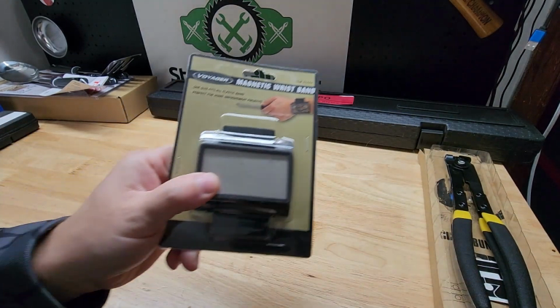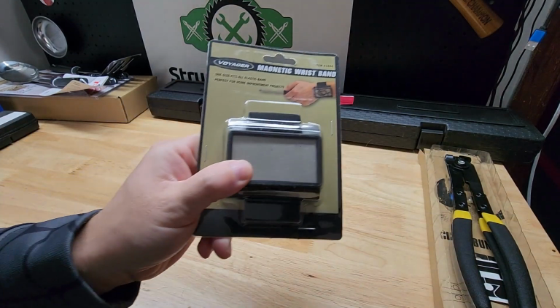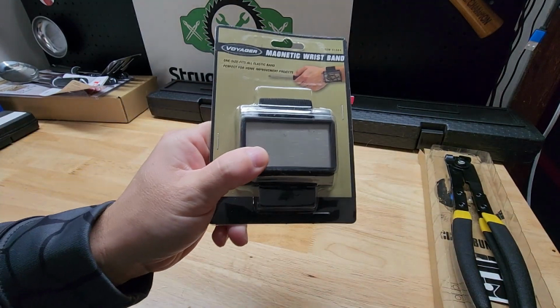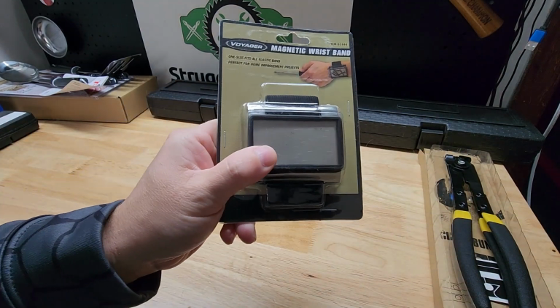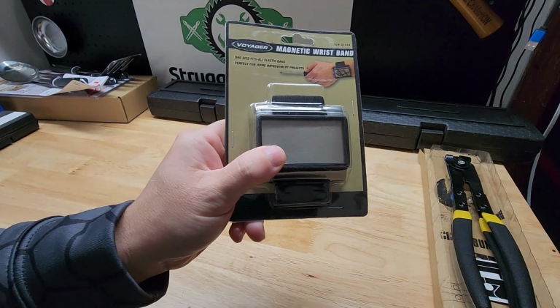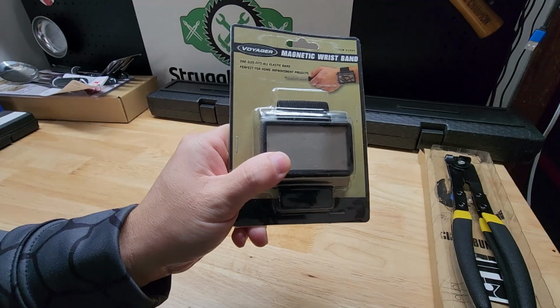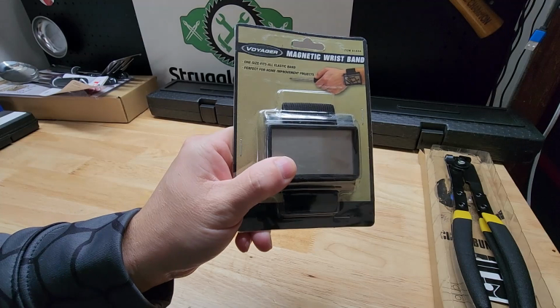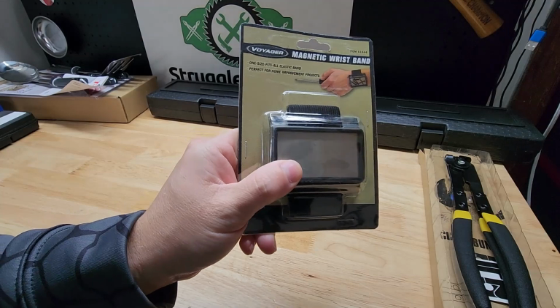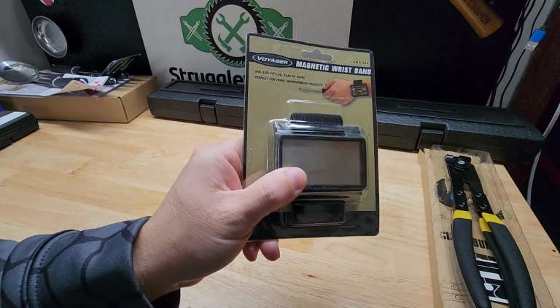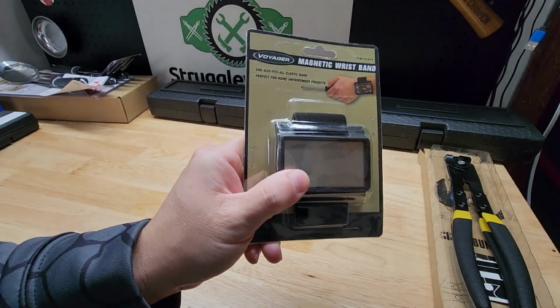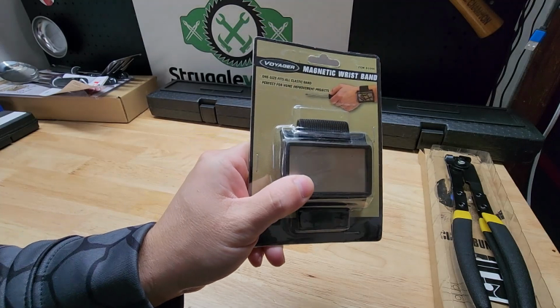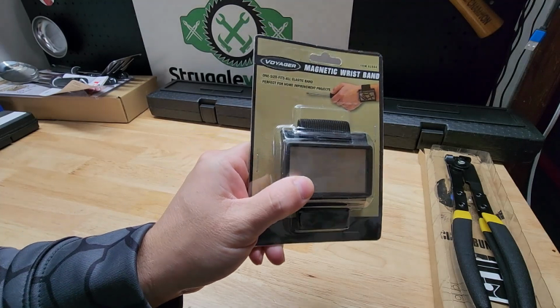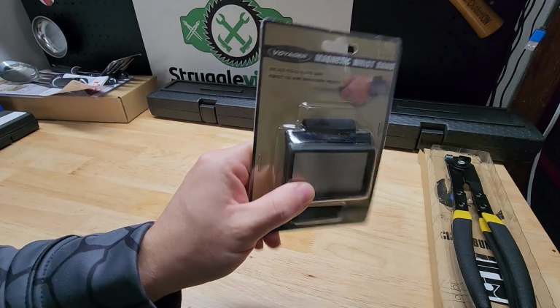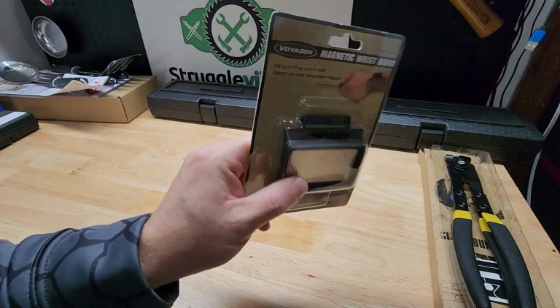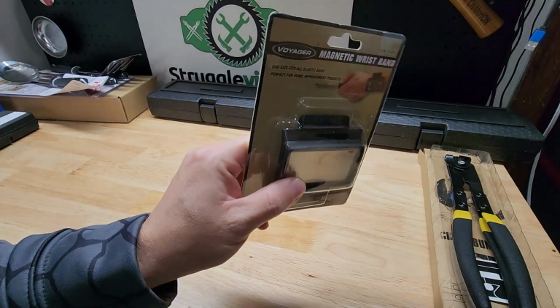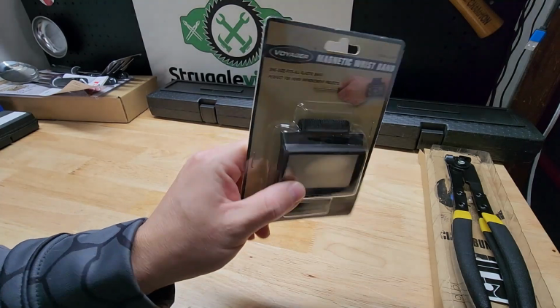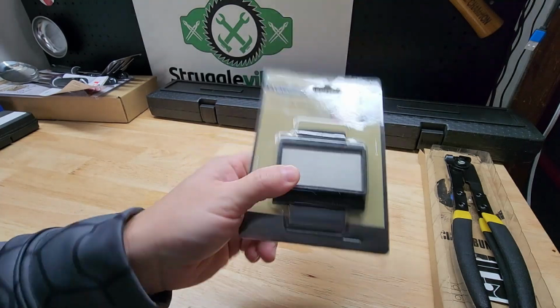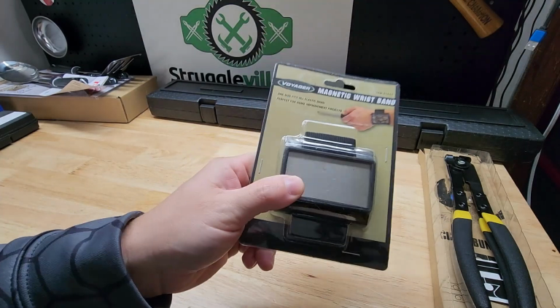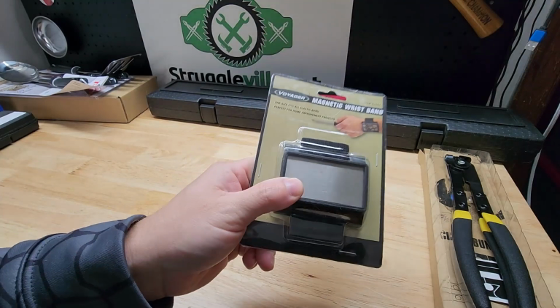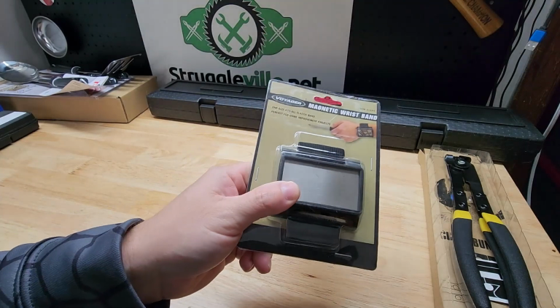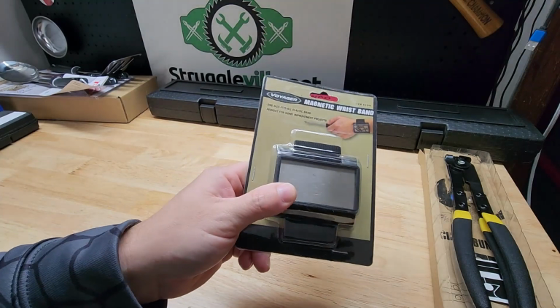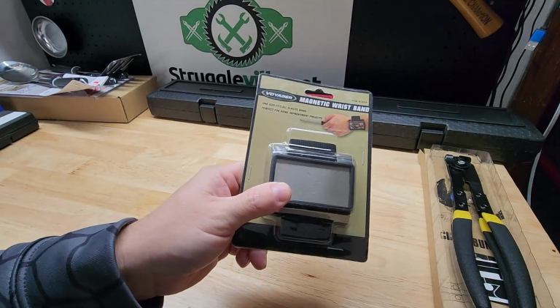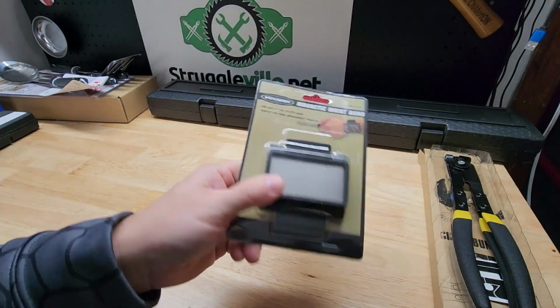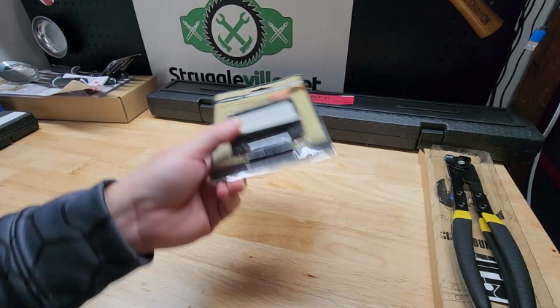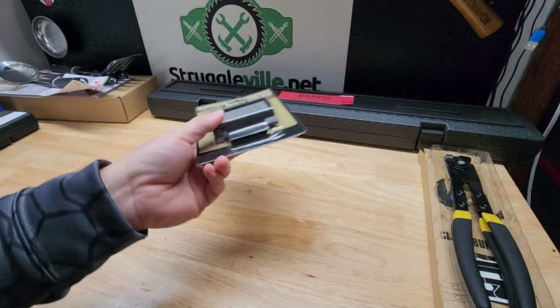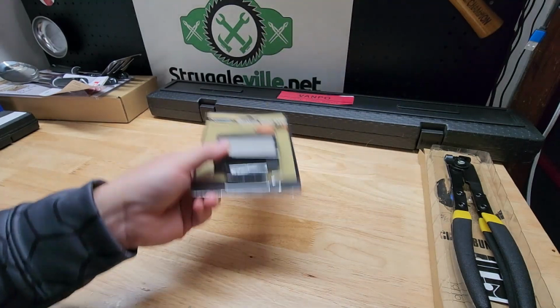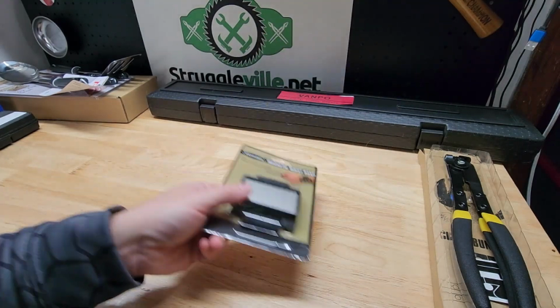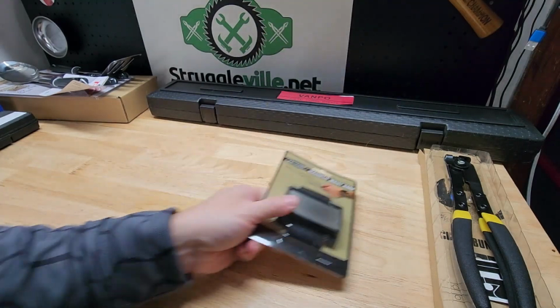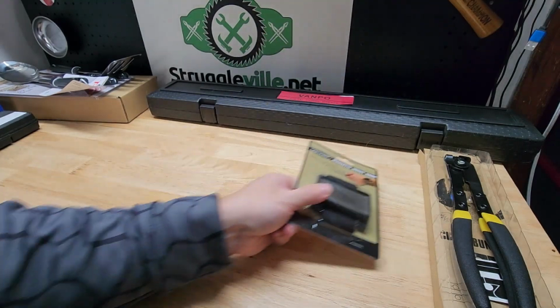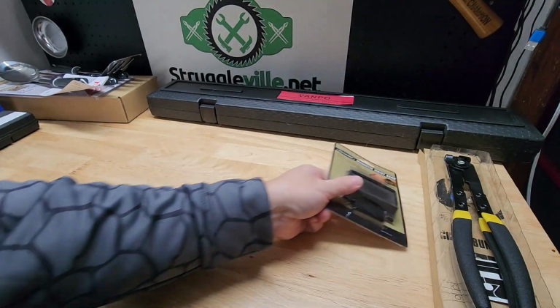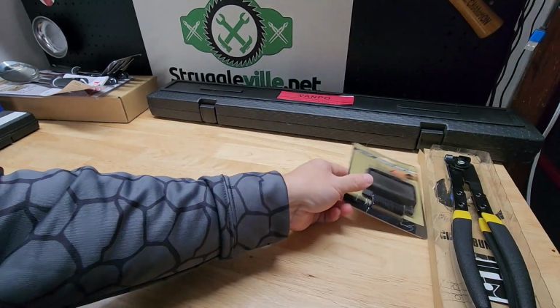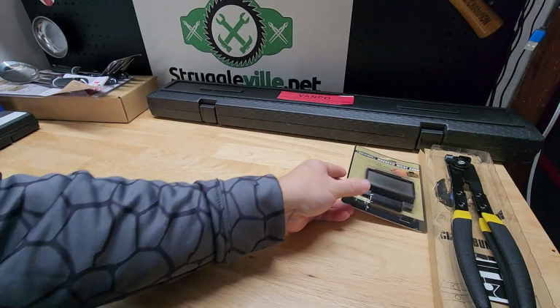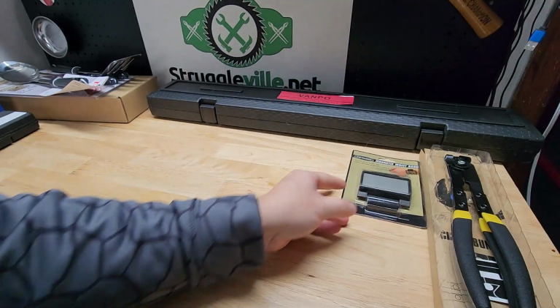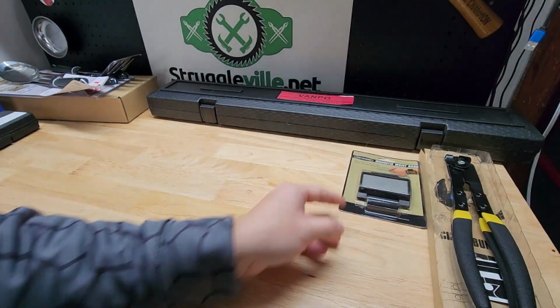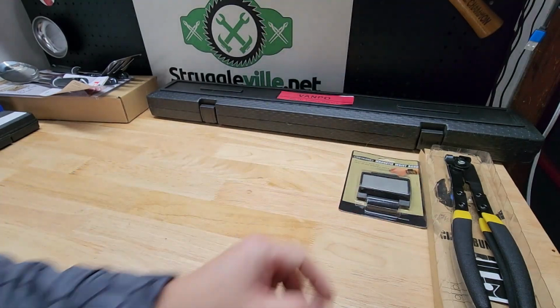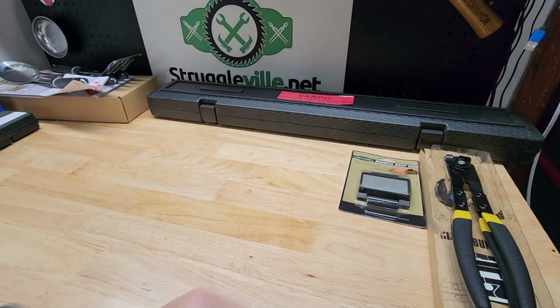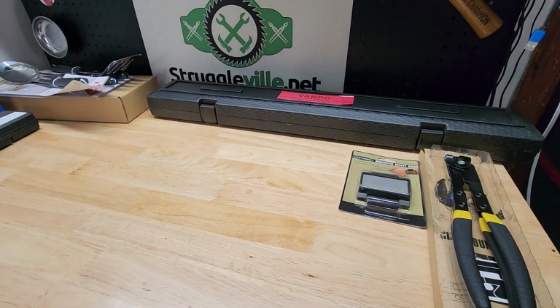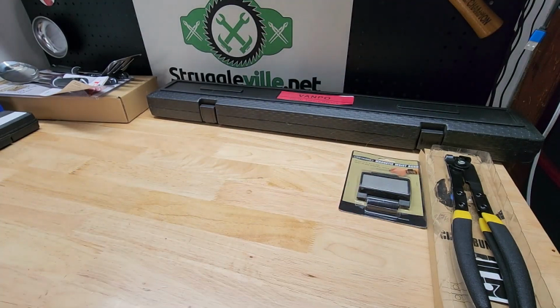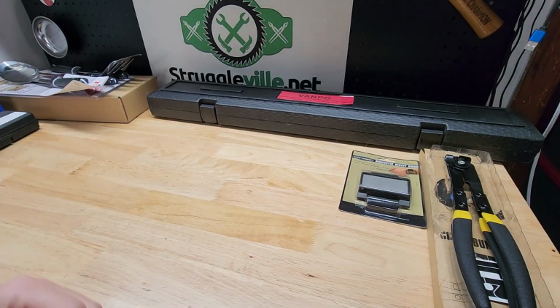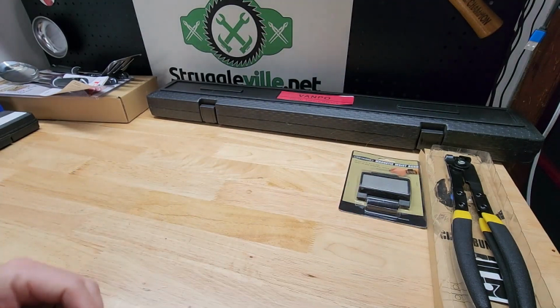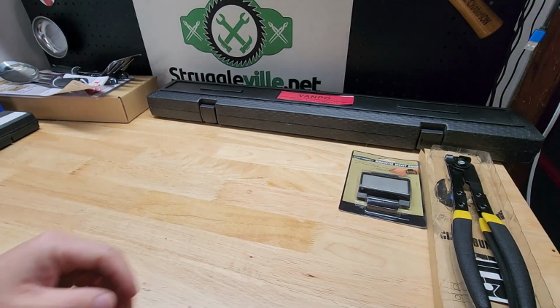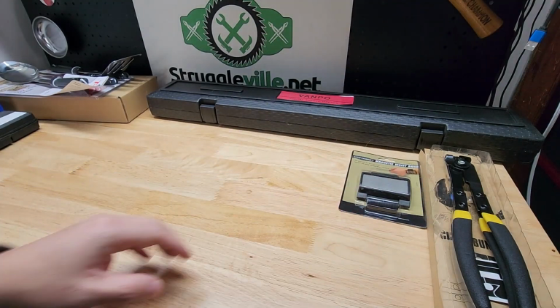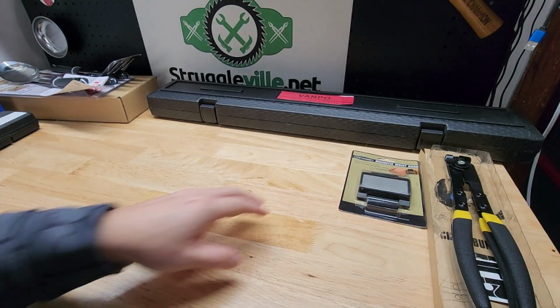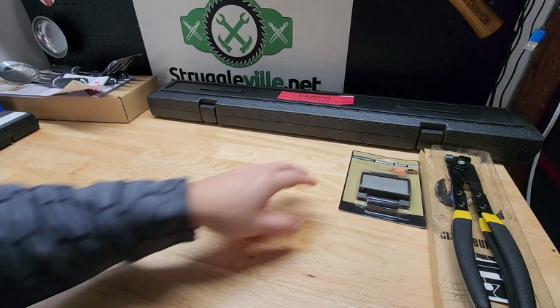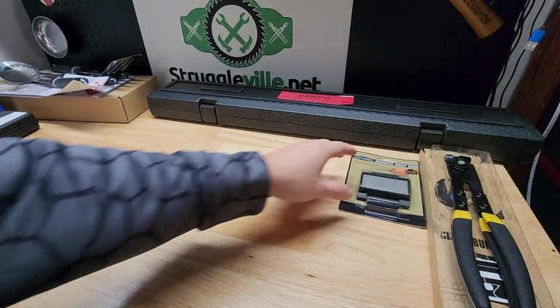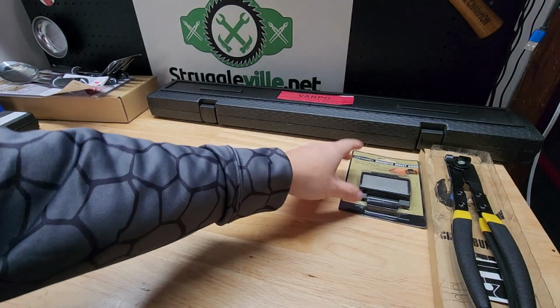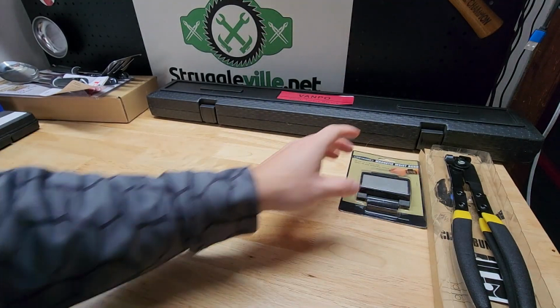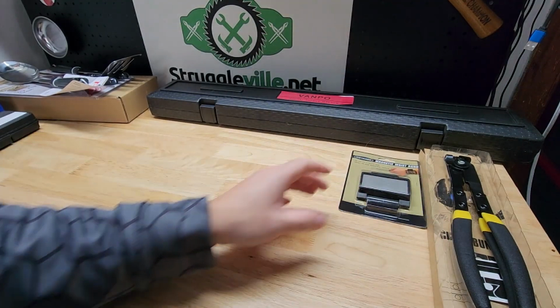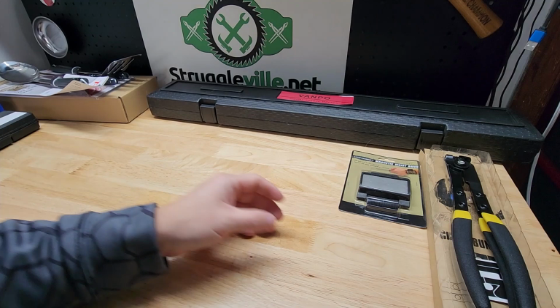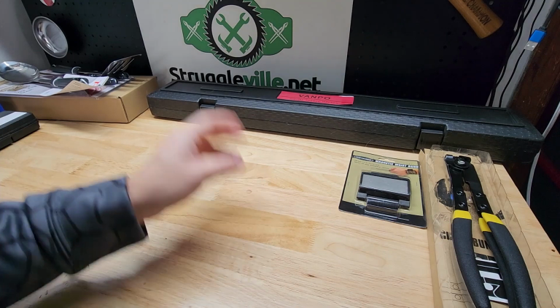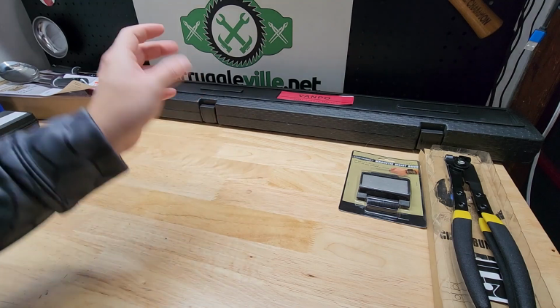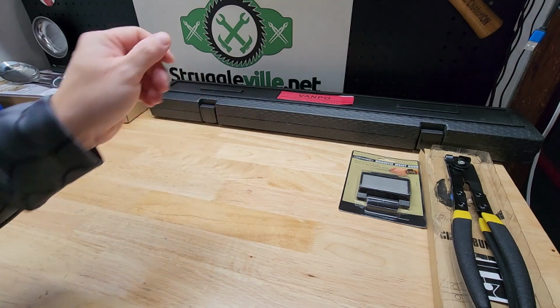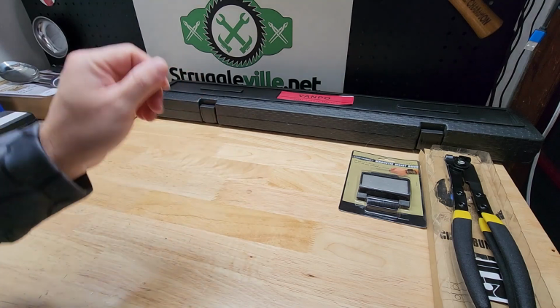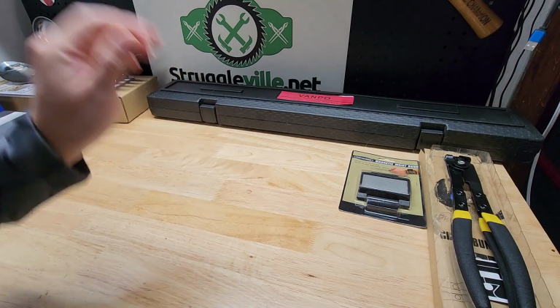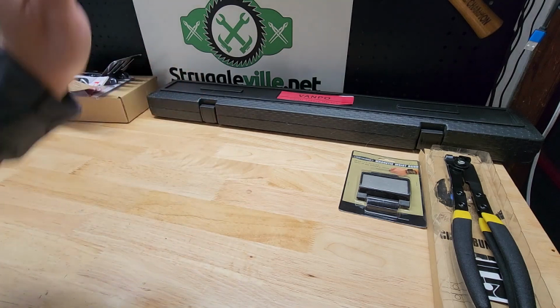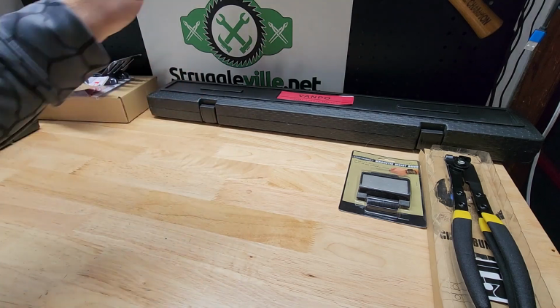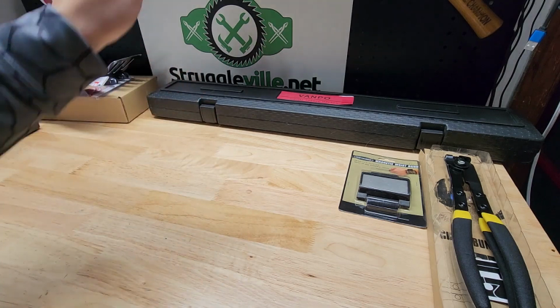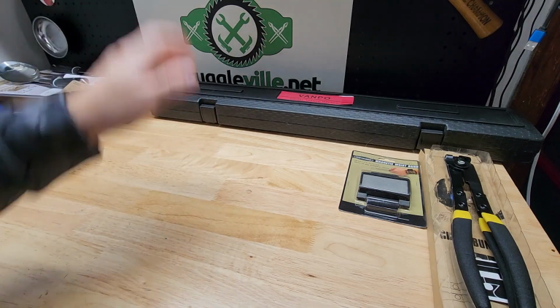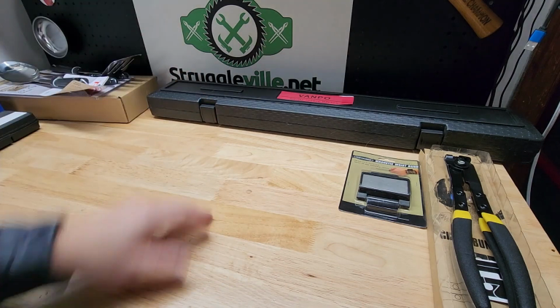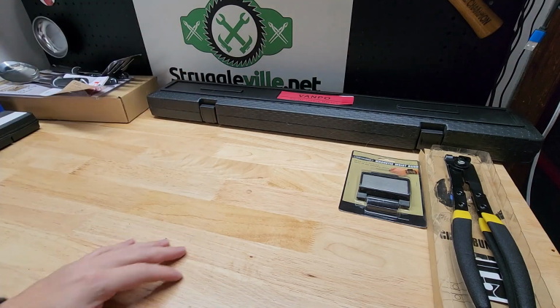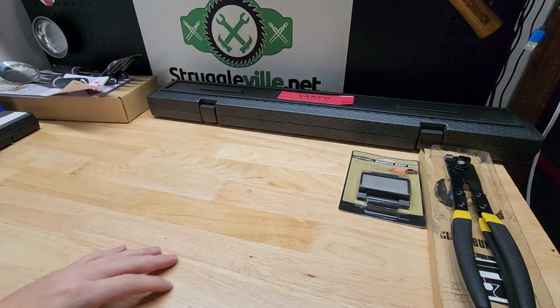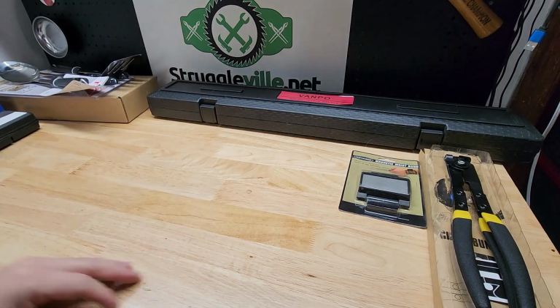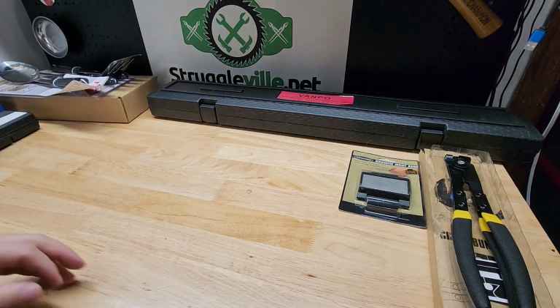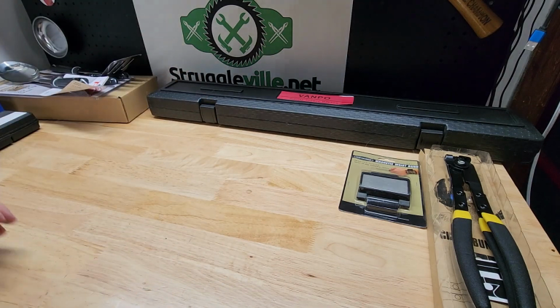We're going to get a magnetic wristband, because that's just amazing. If you're like me, you just screw the band to your wall and then you put your keys there.